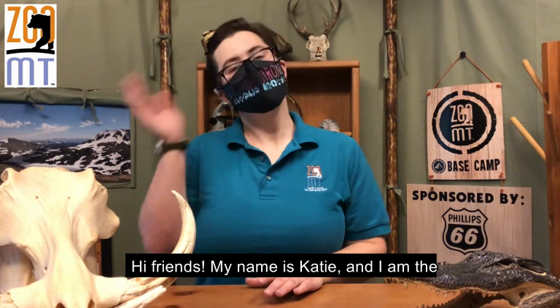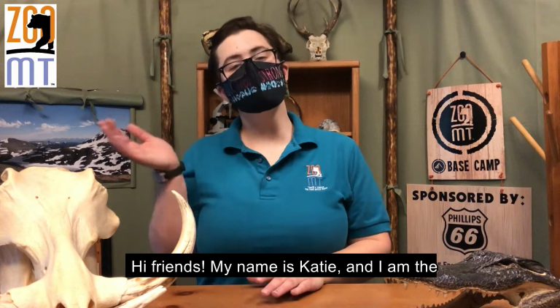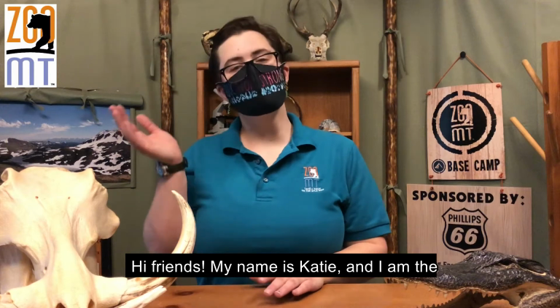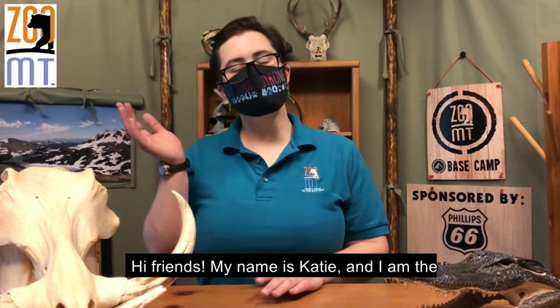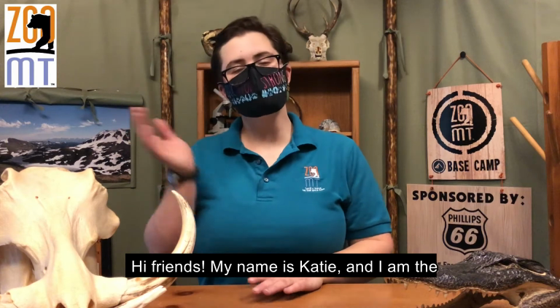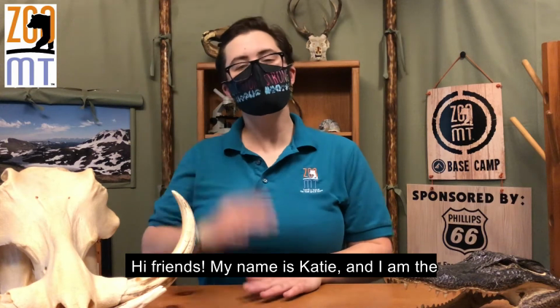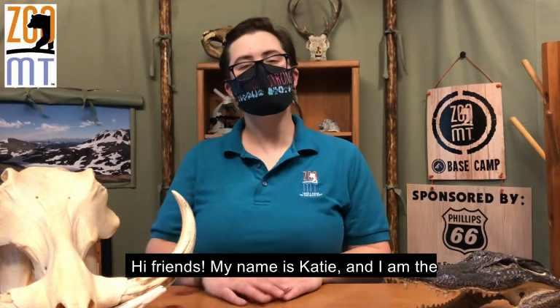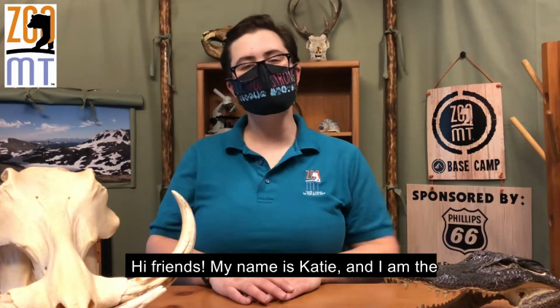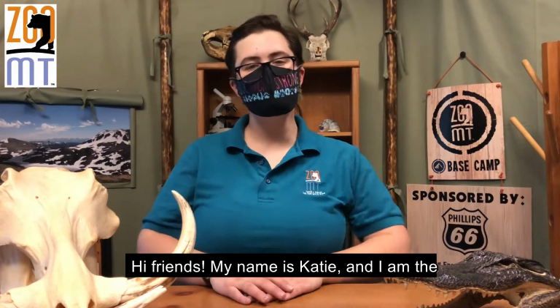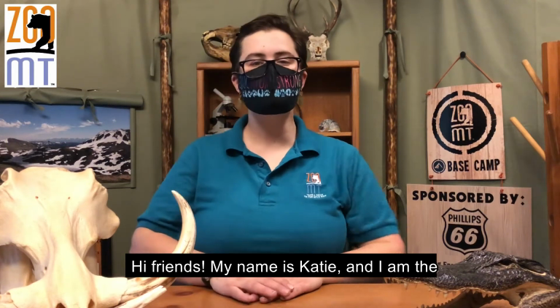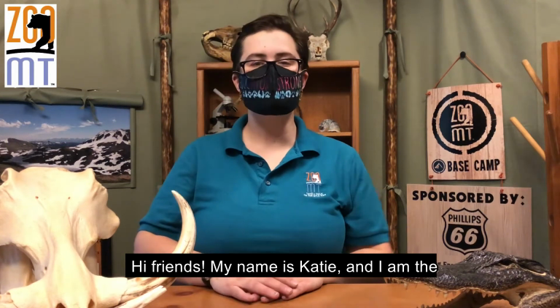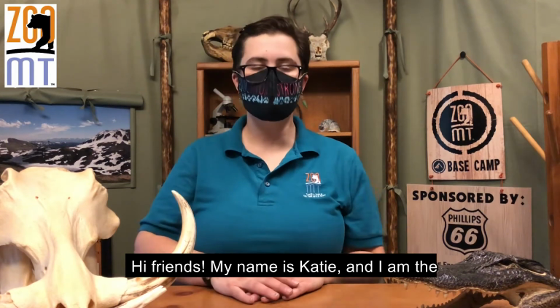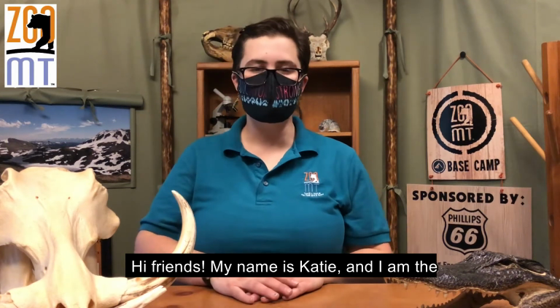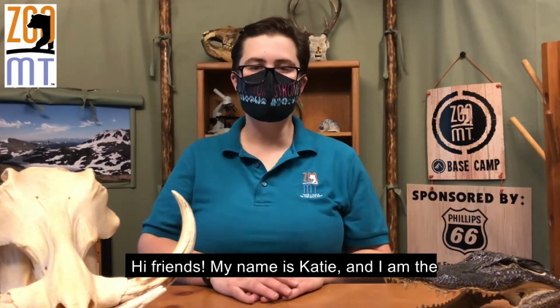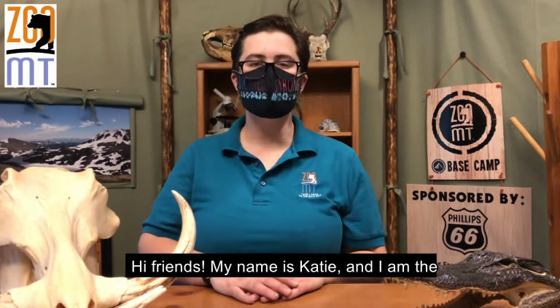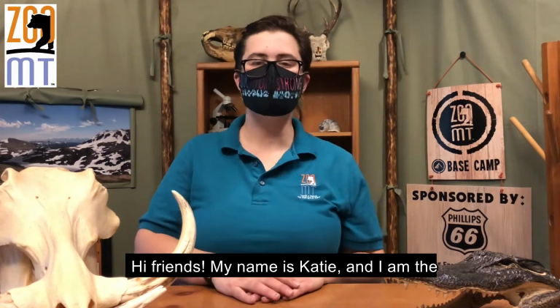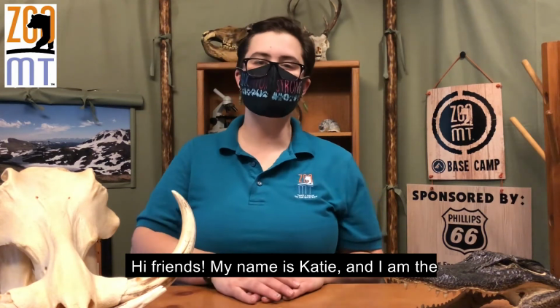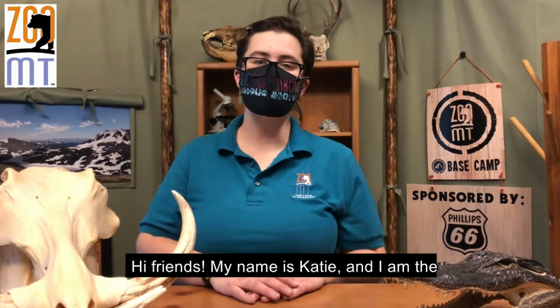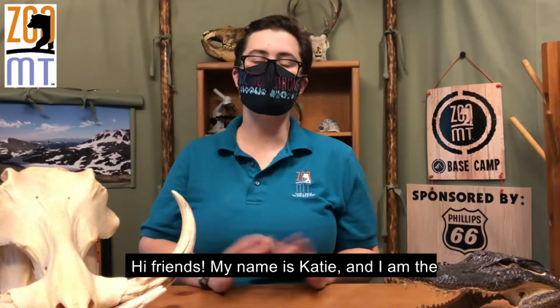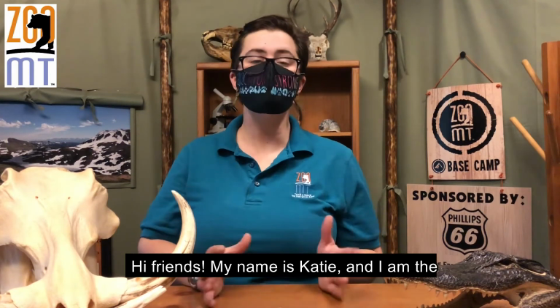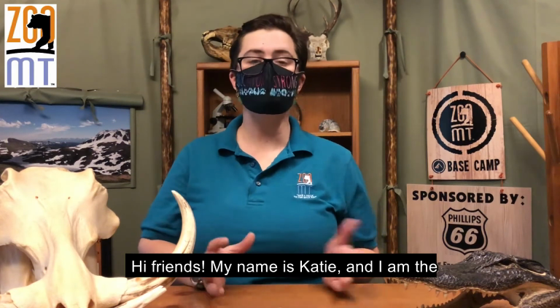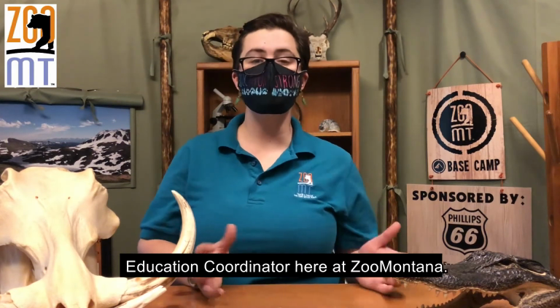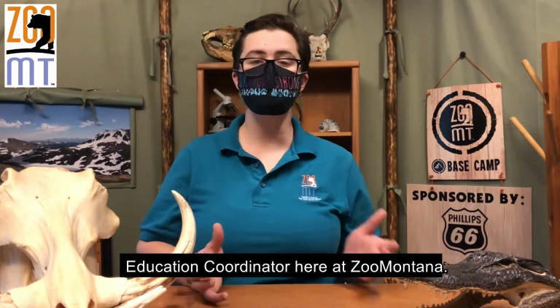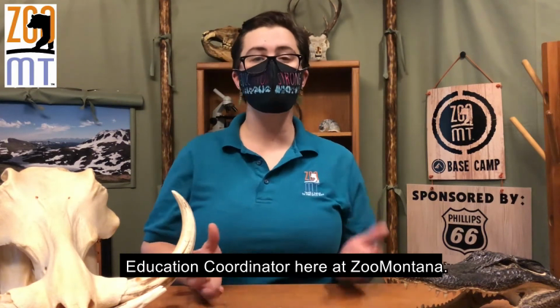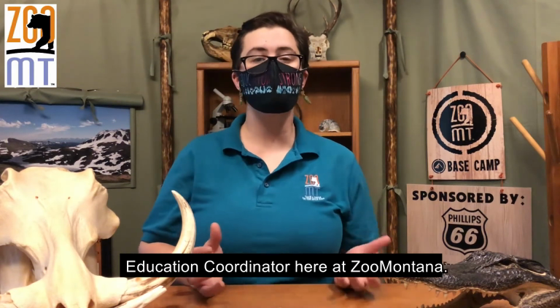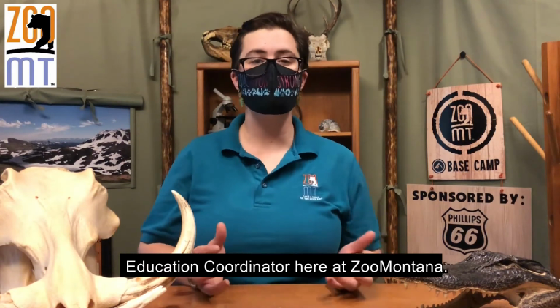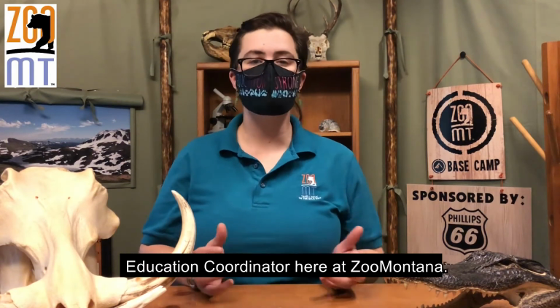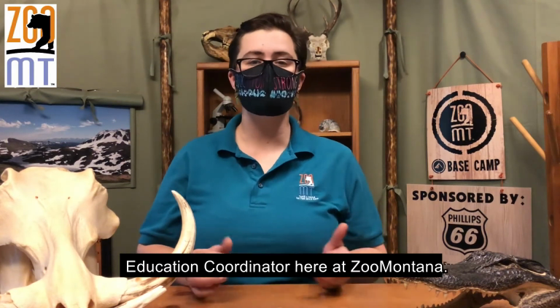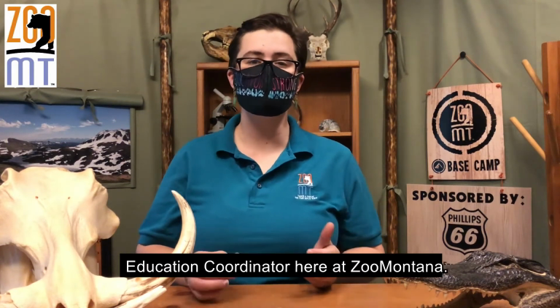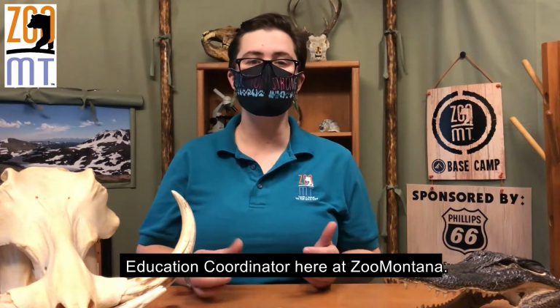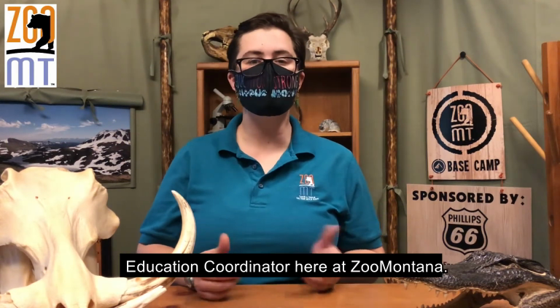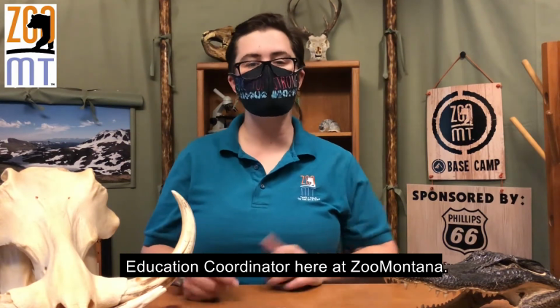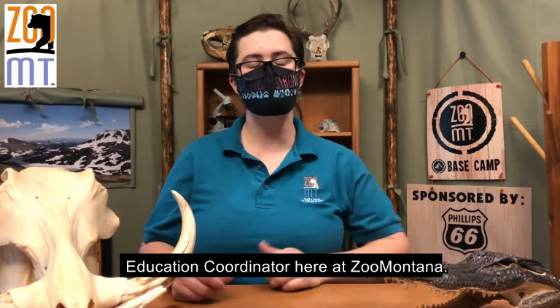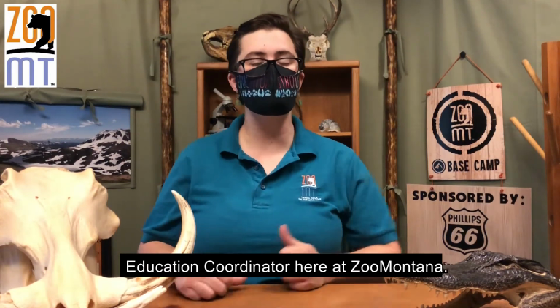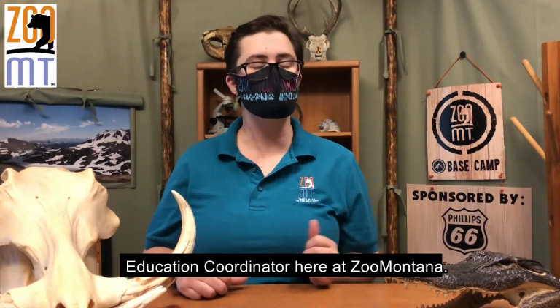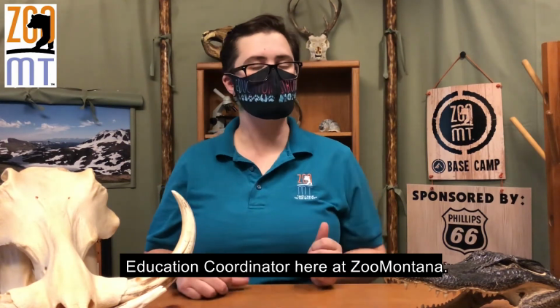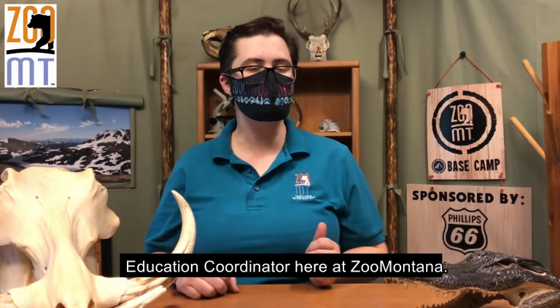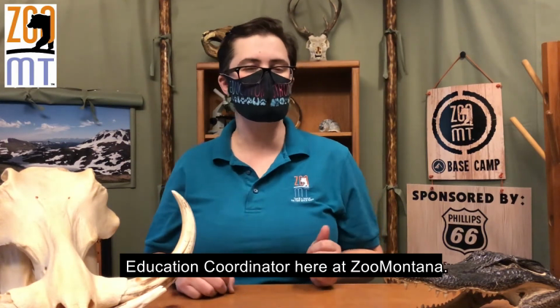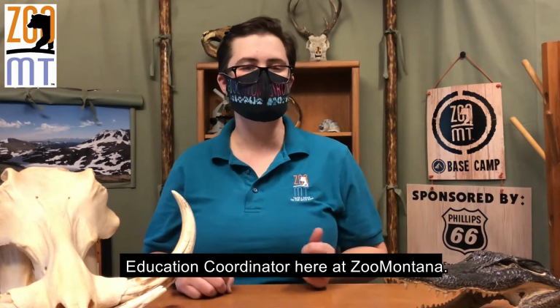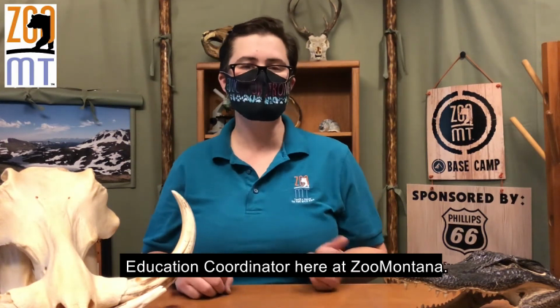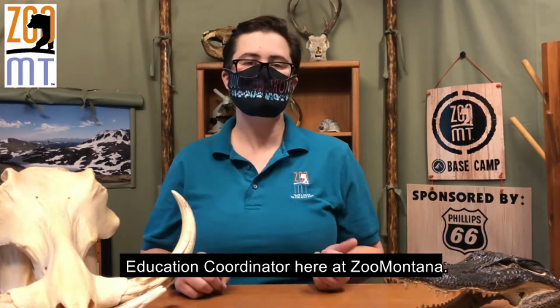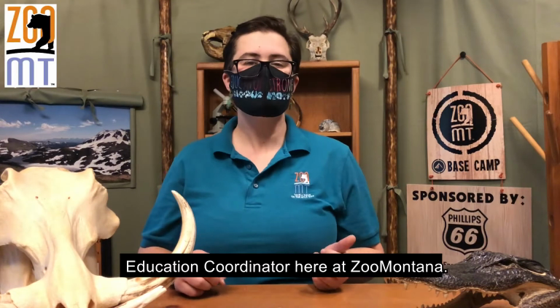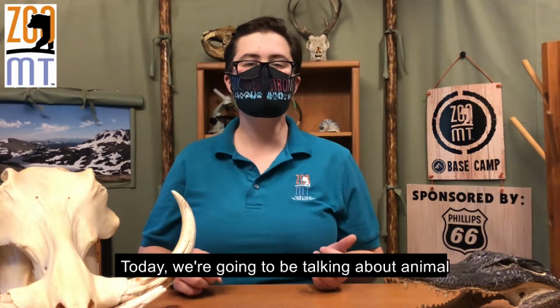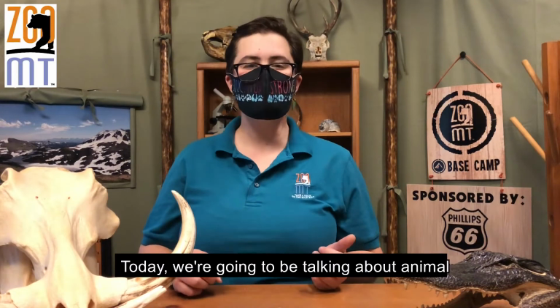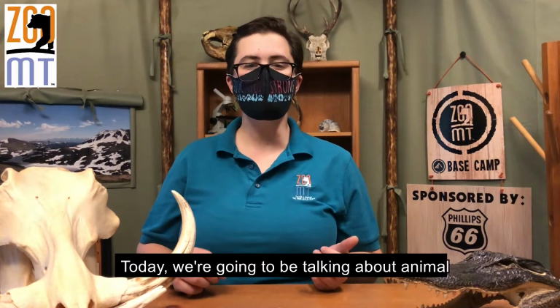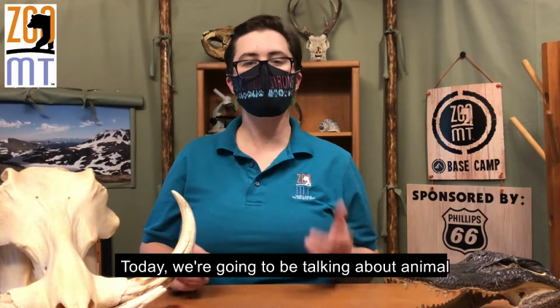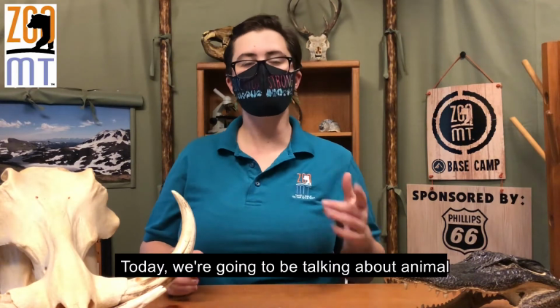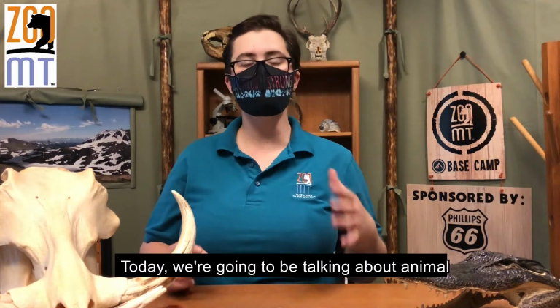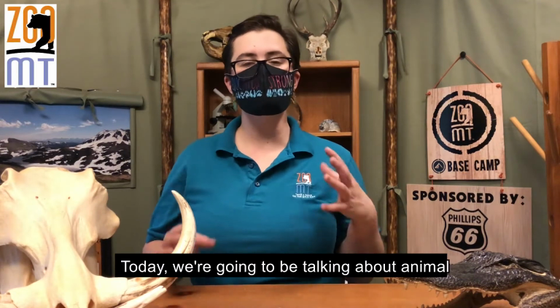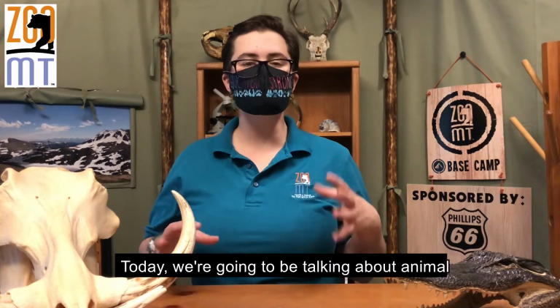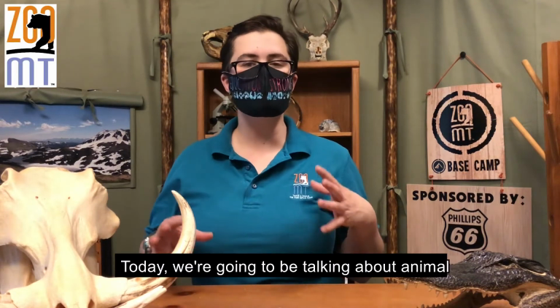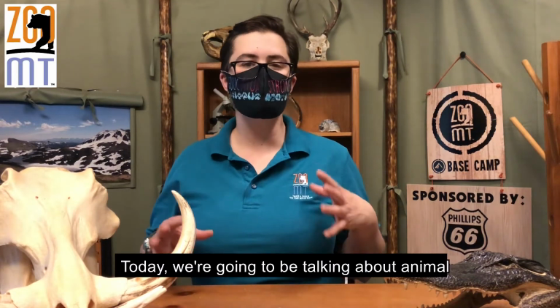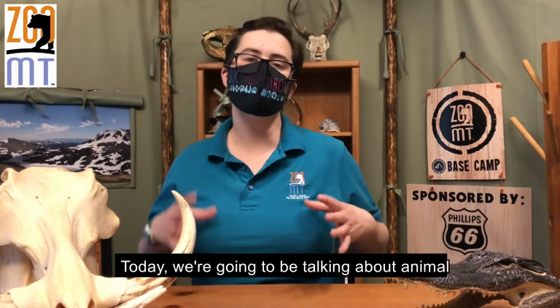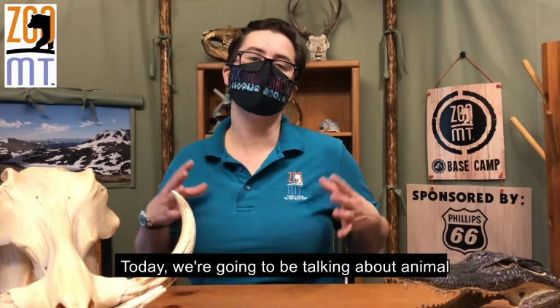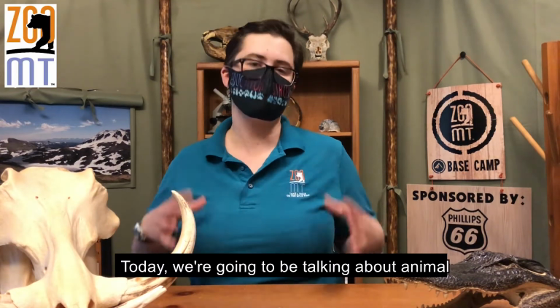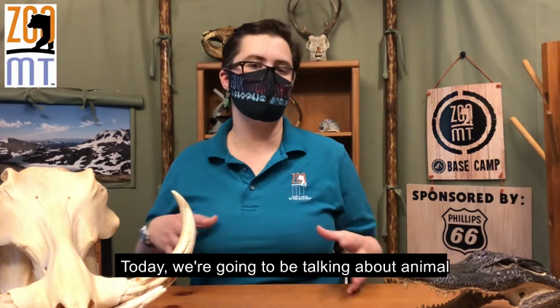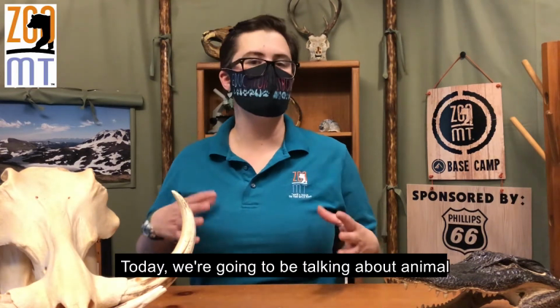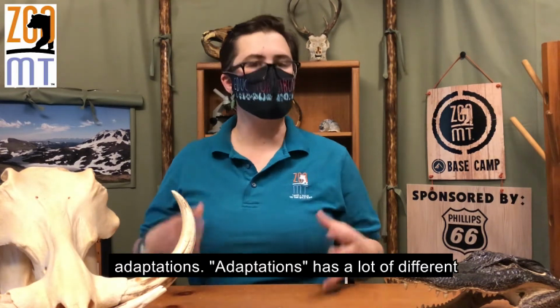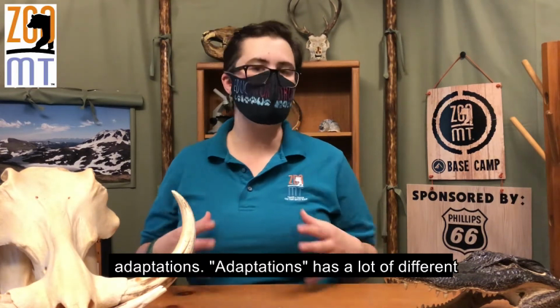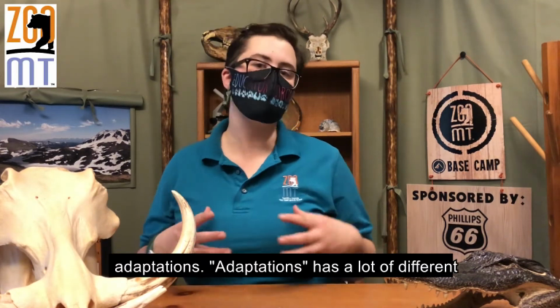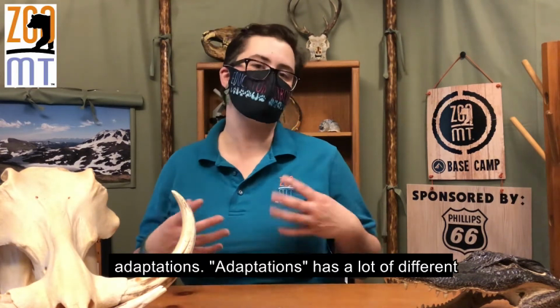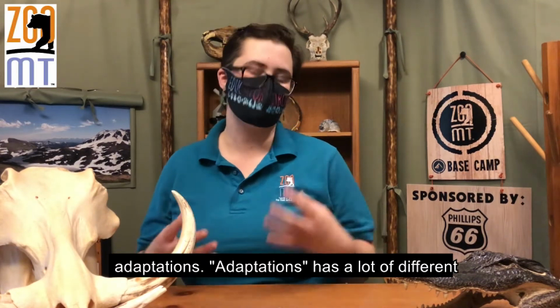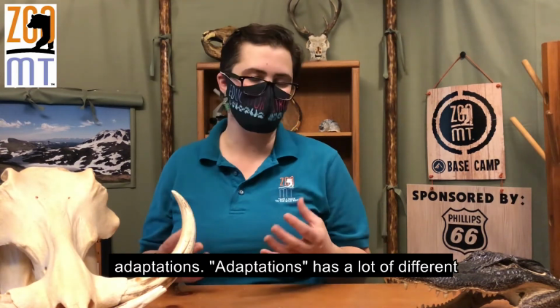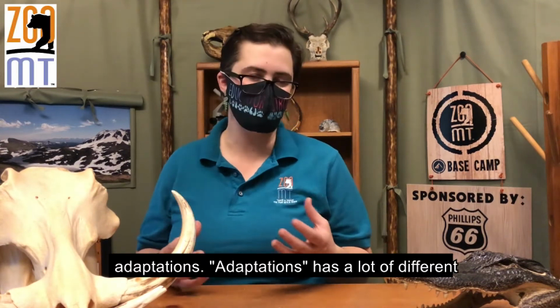Hi friends, my name is Katie and I am the Education Coordinator here at Zoo Montana, and today we're going to be talking about animal adaptation.